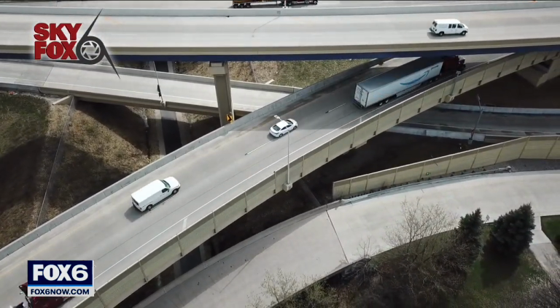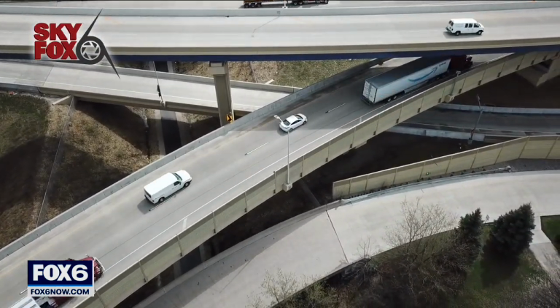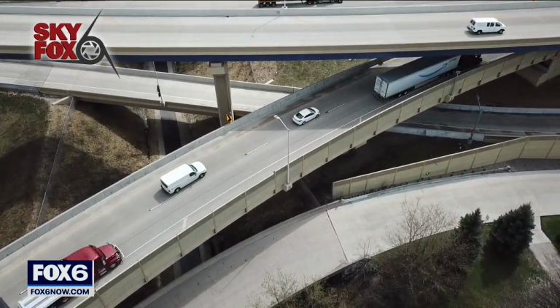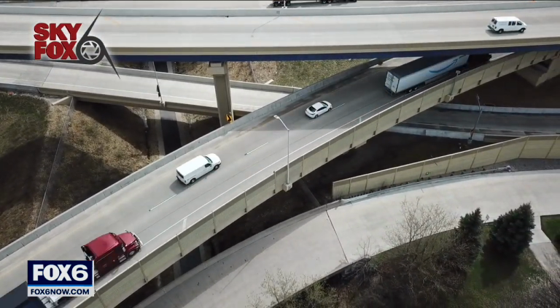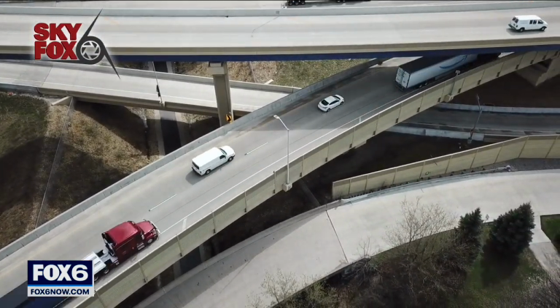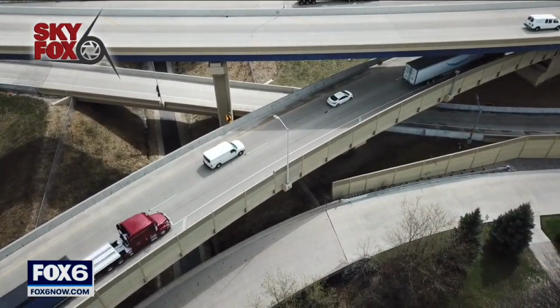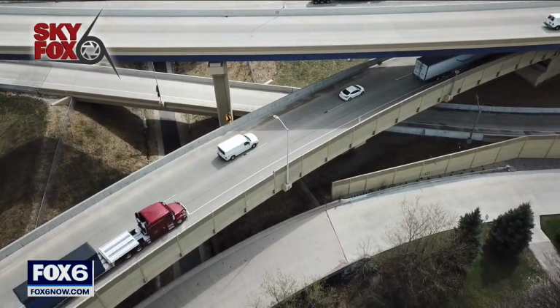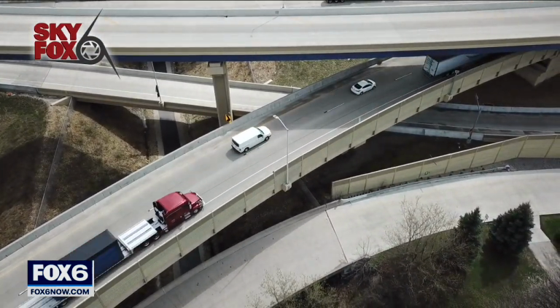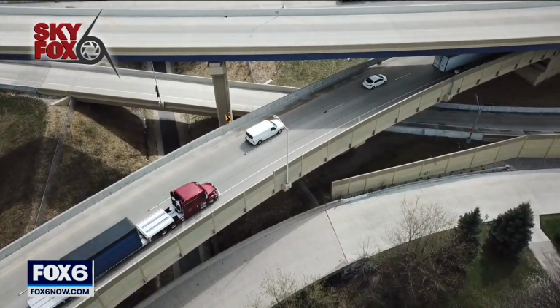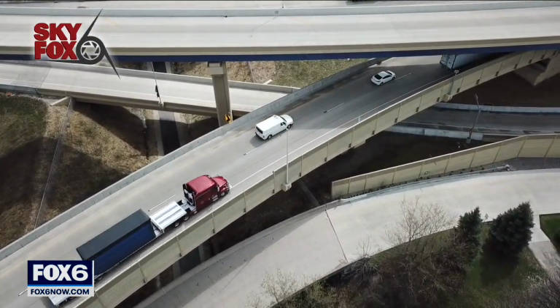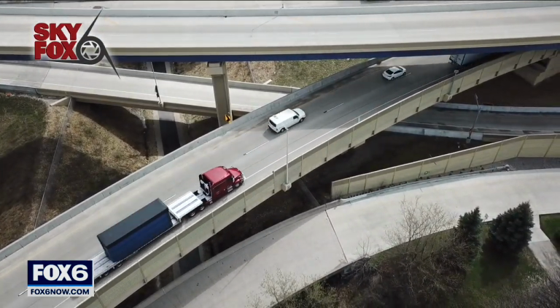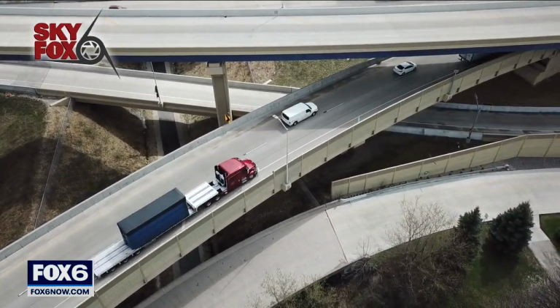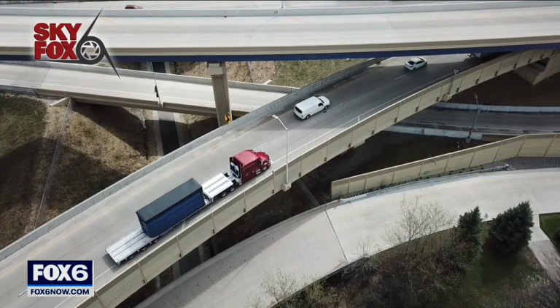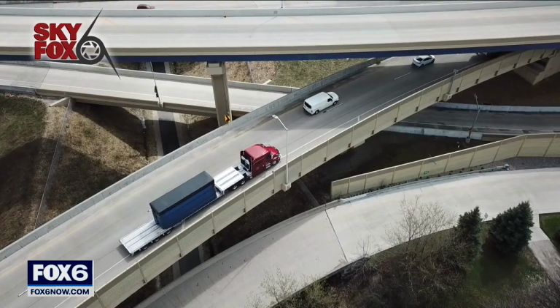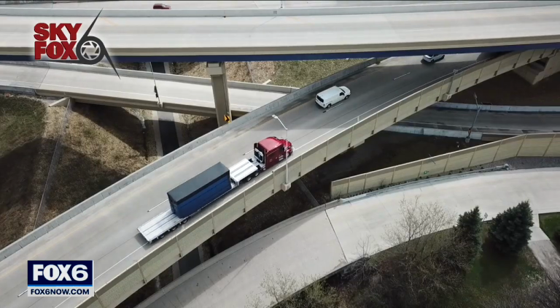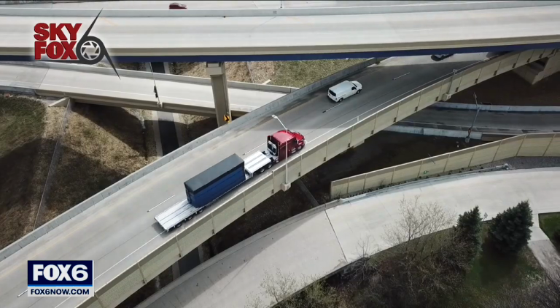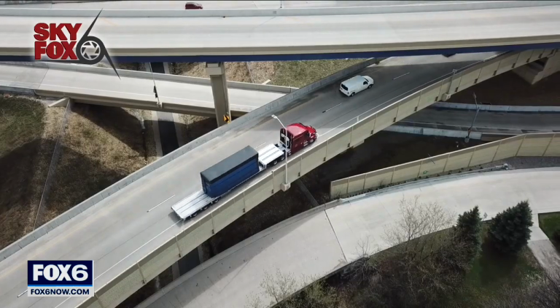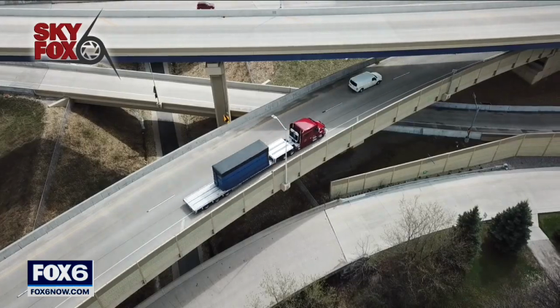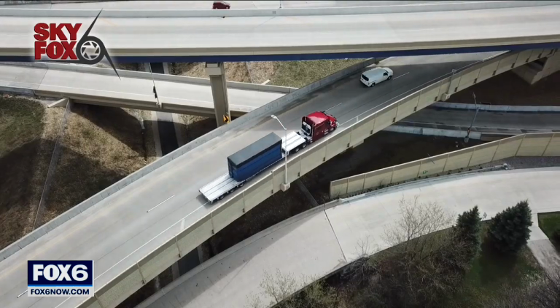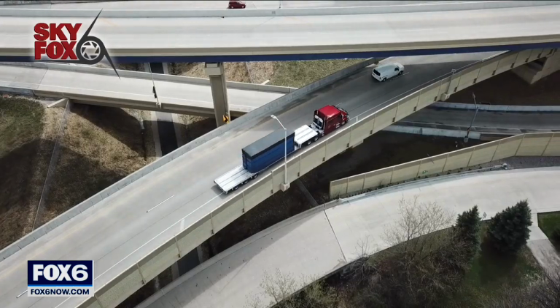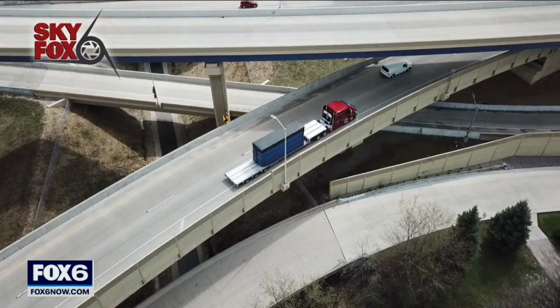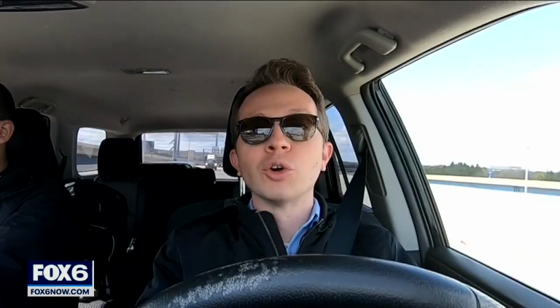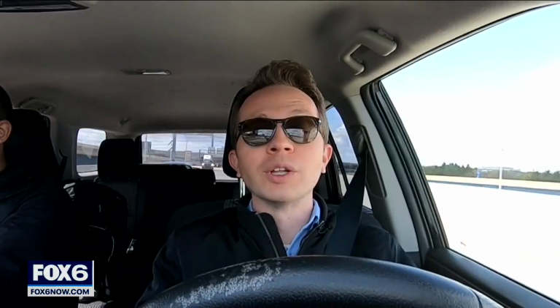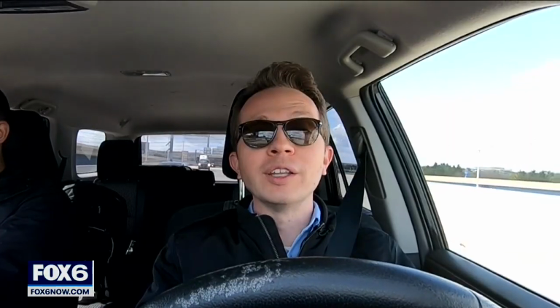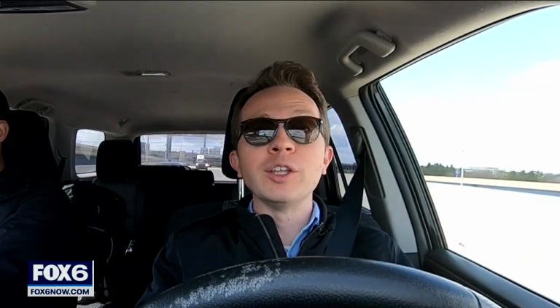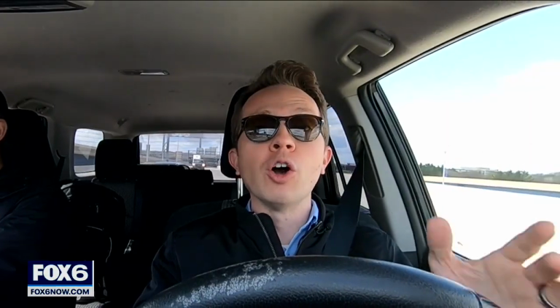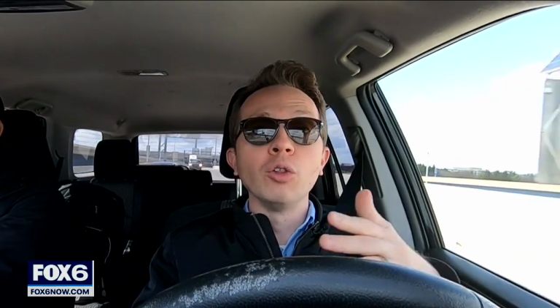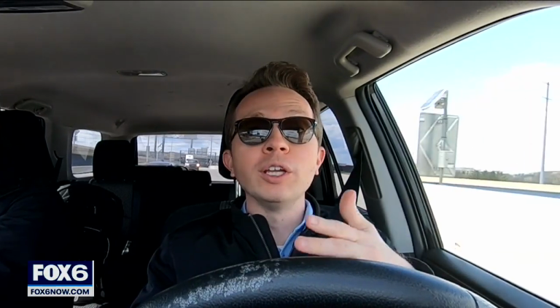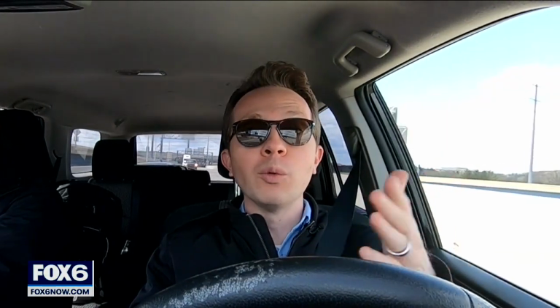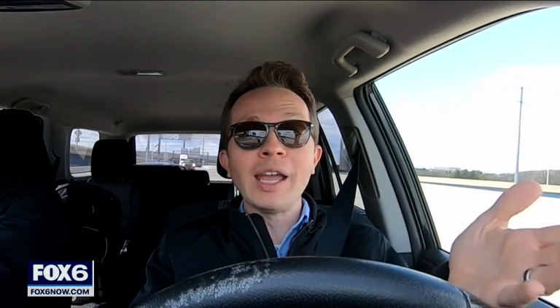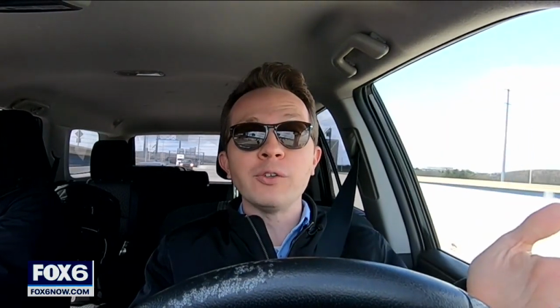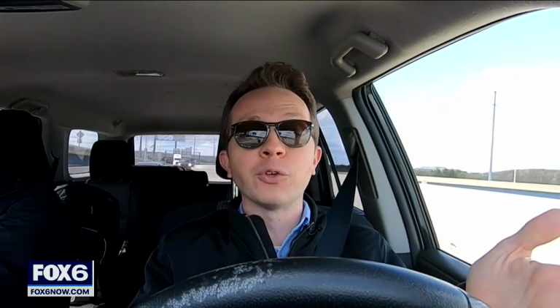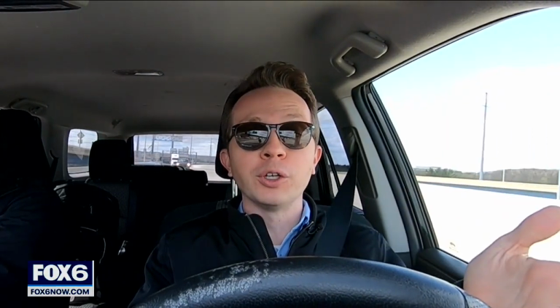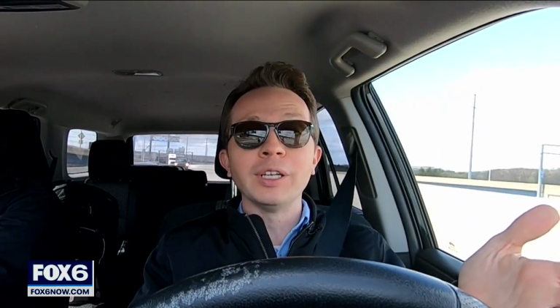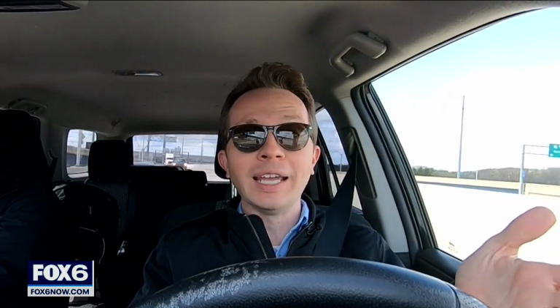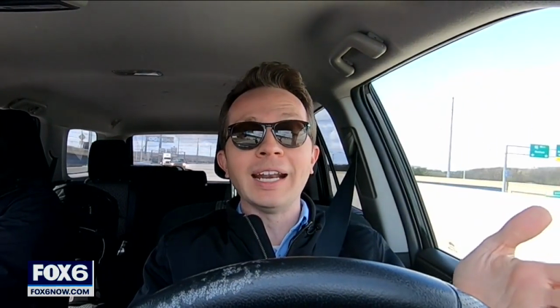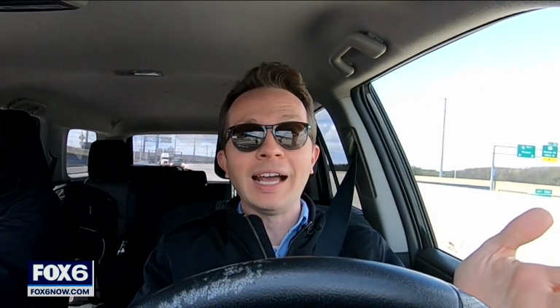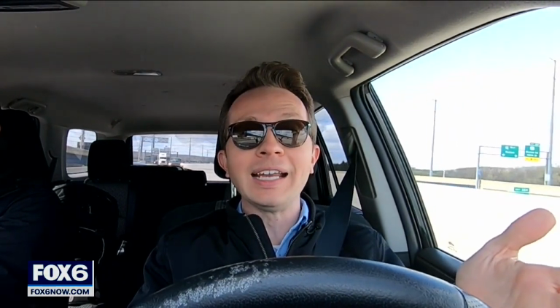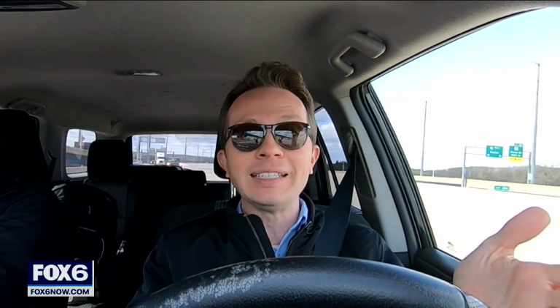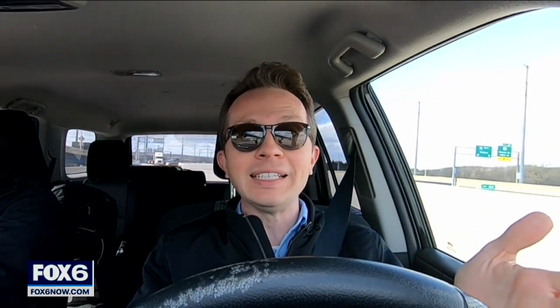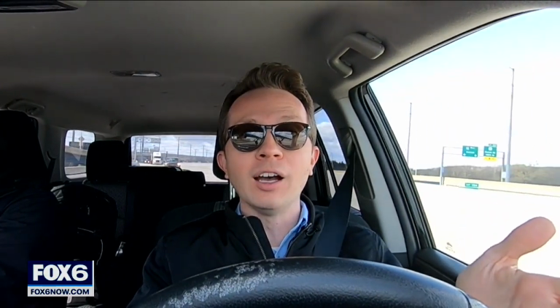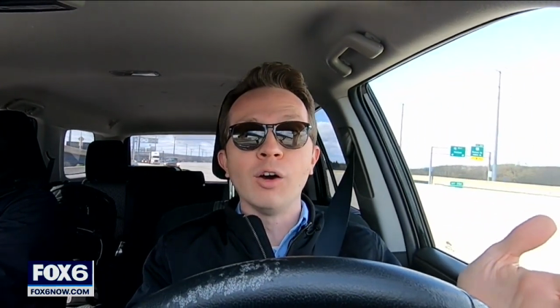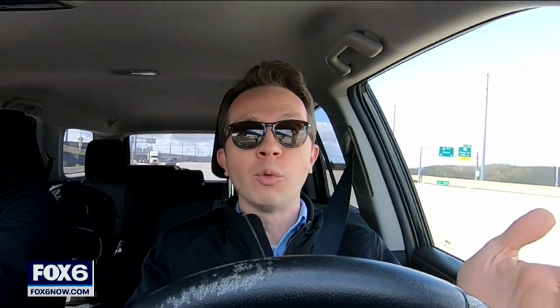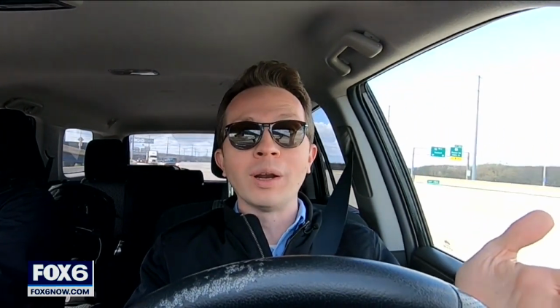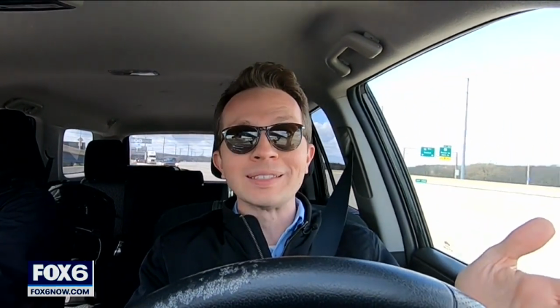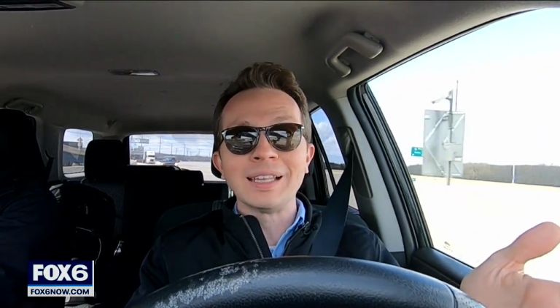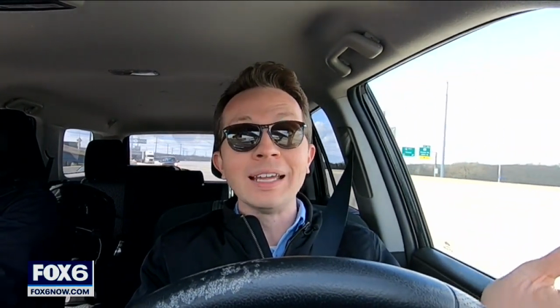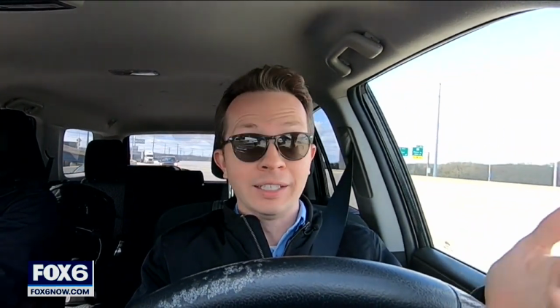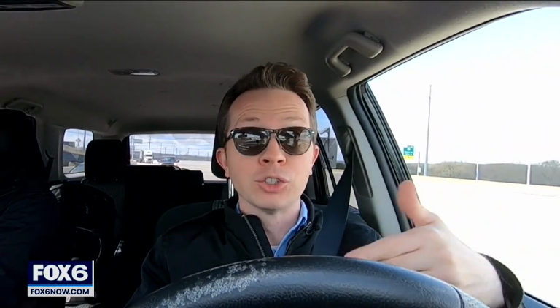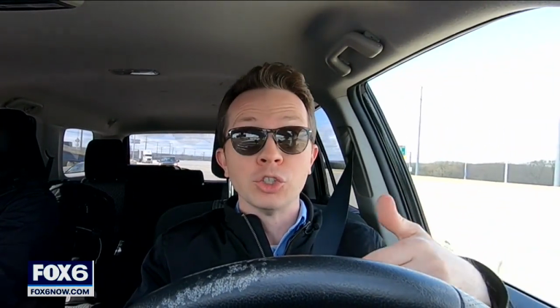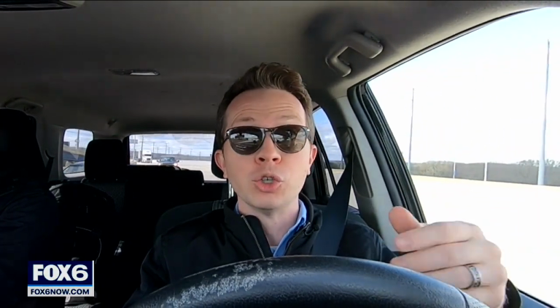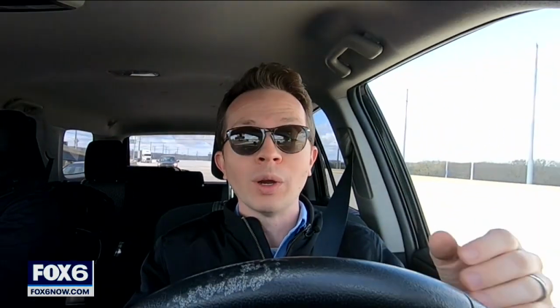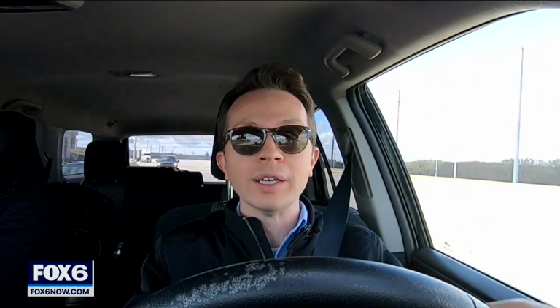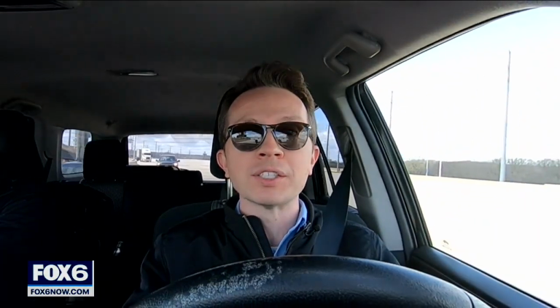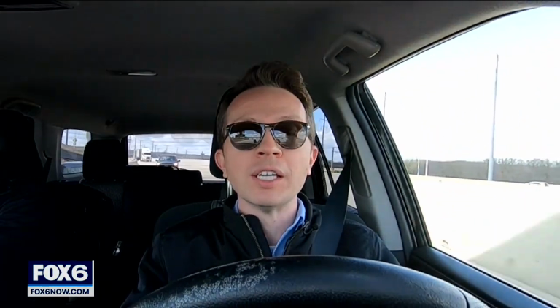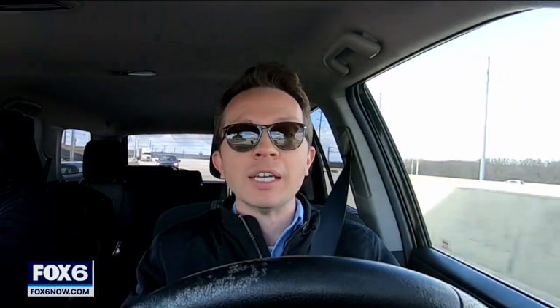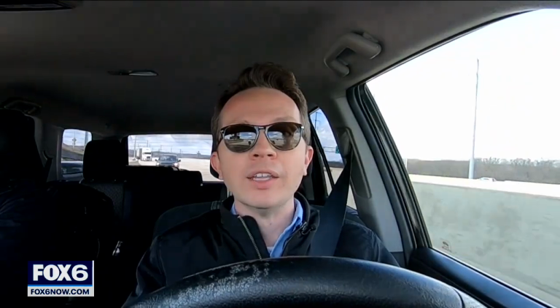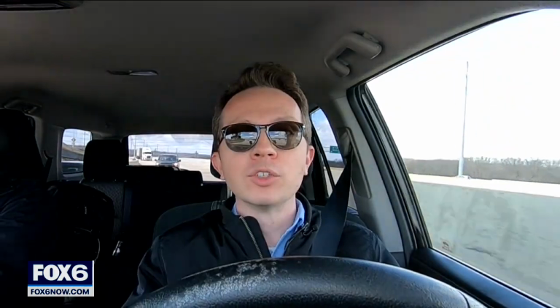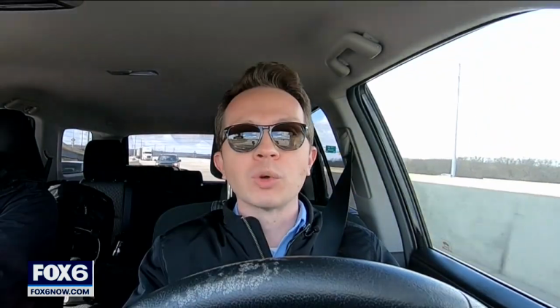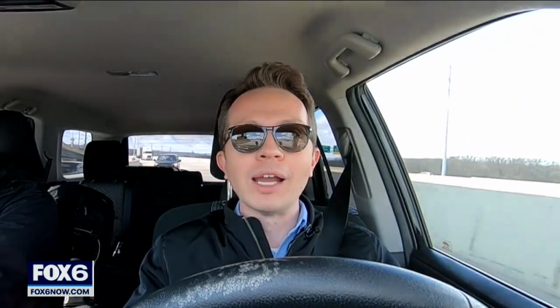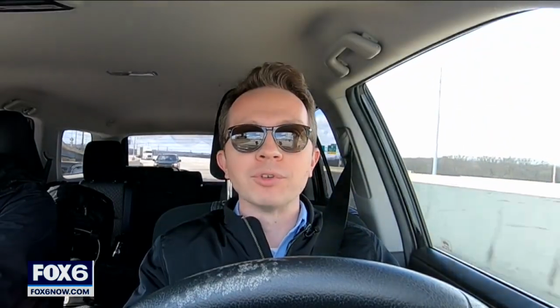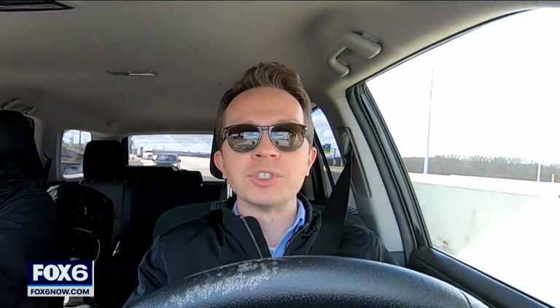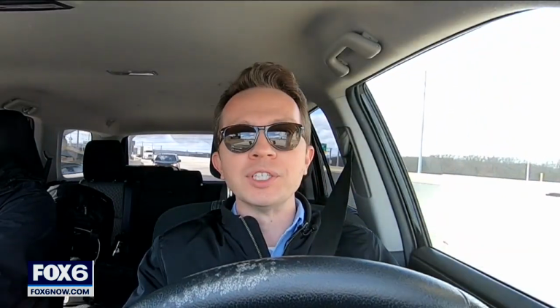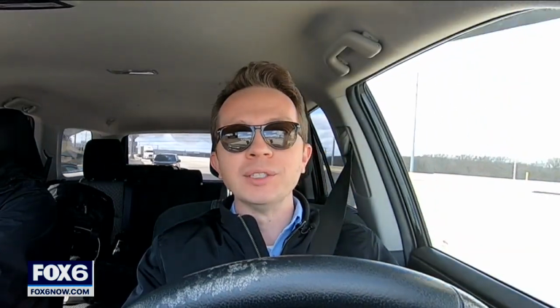Sky Fox doesn't do them justice, so really the only way for you to get an idea of what it's like is to join us in the driver's seat.